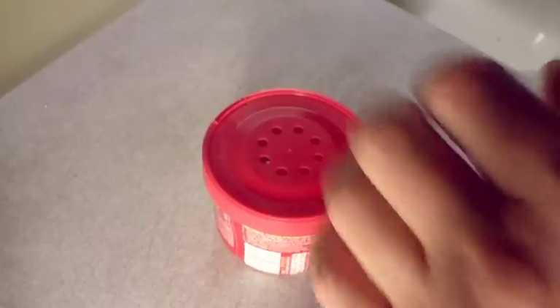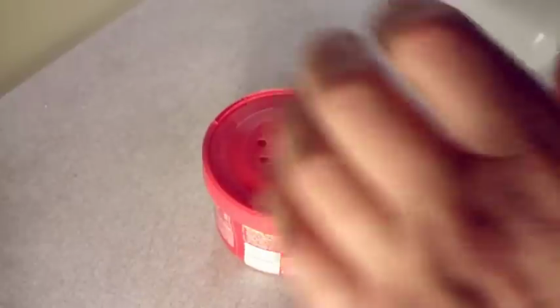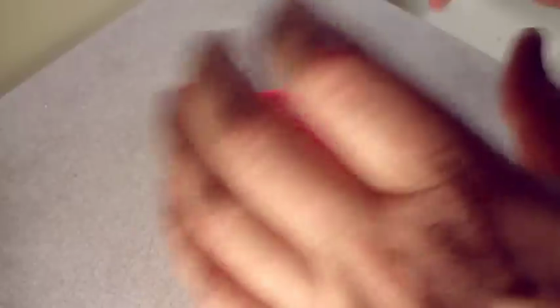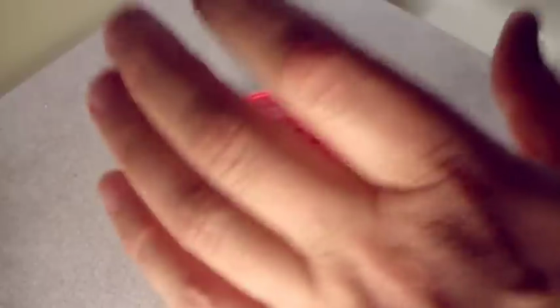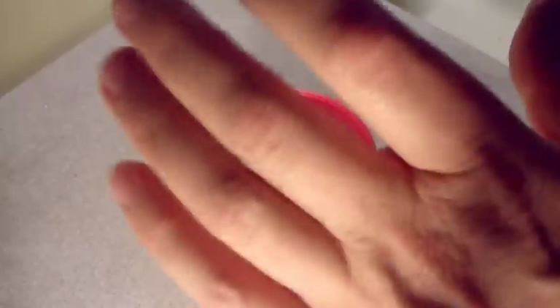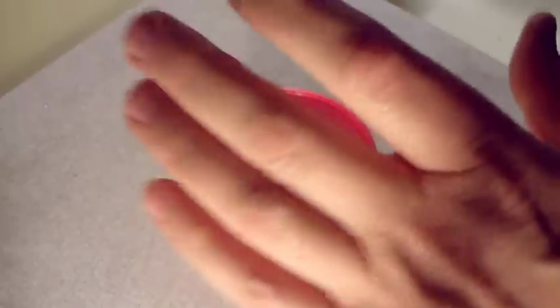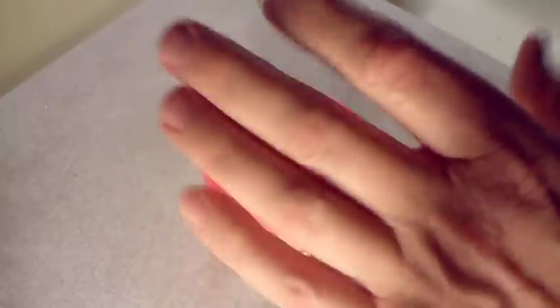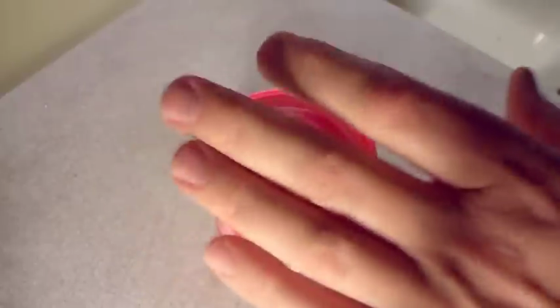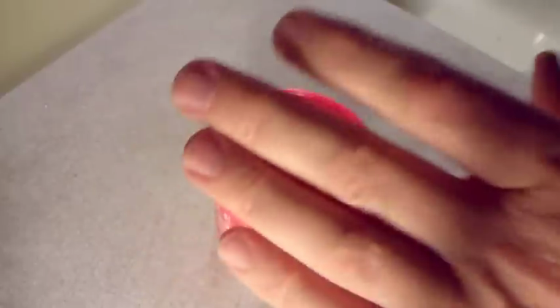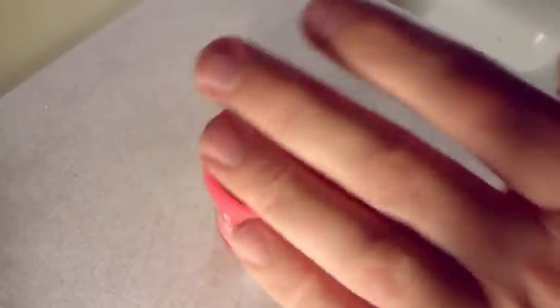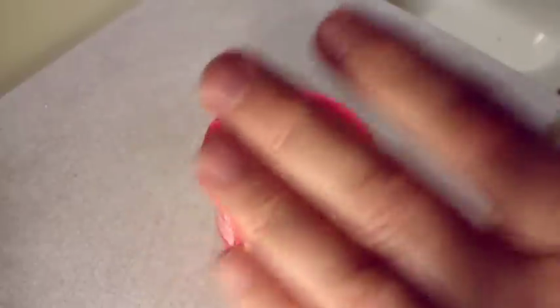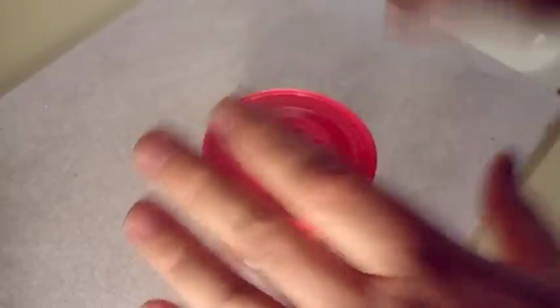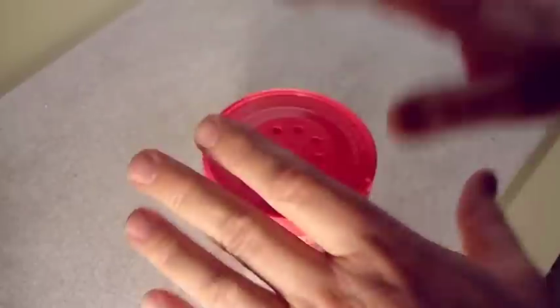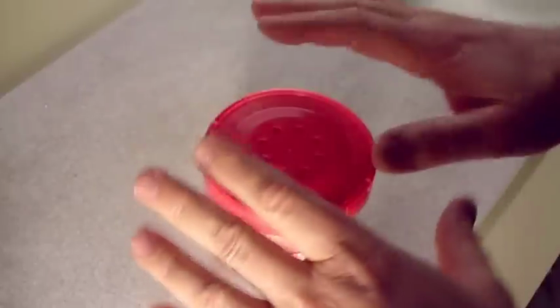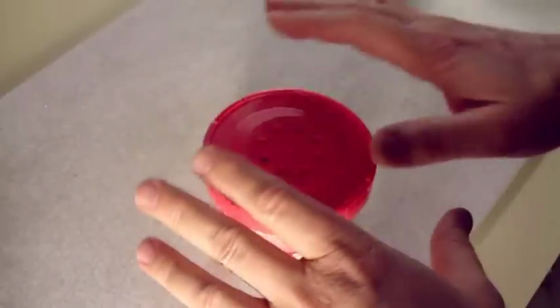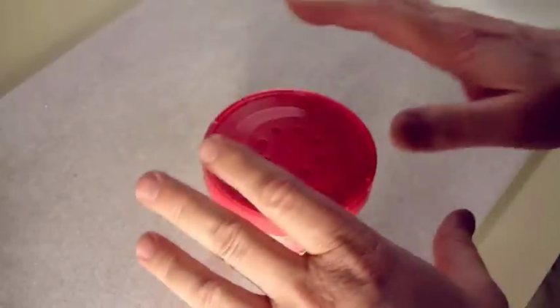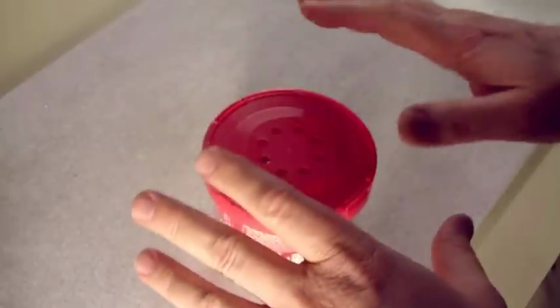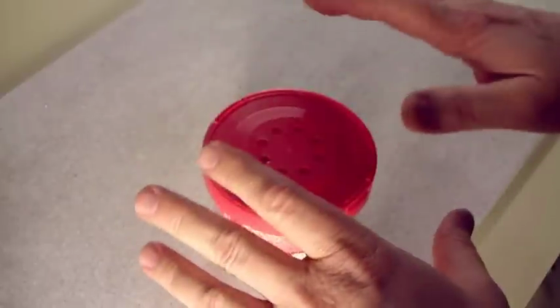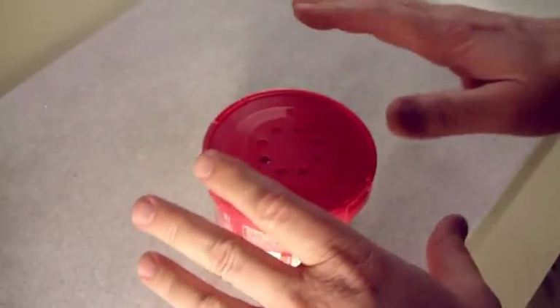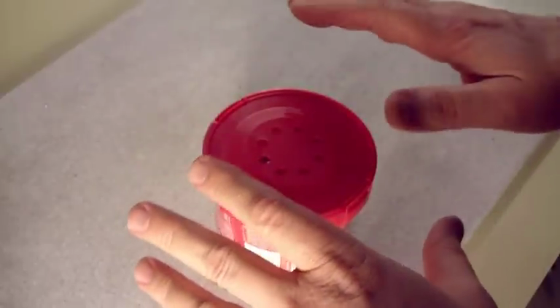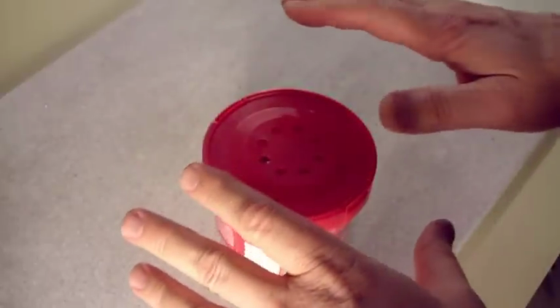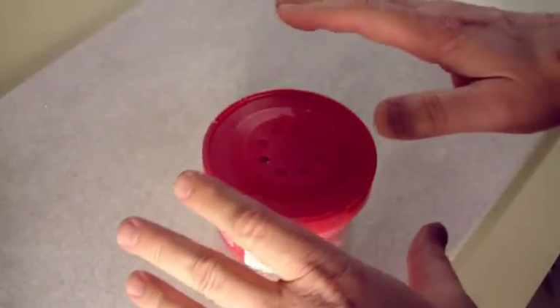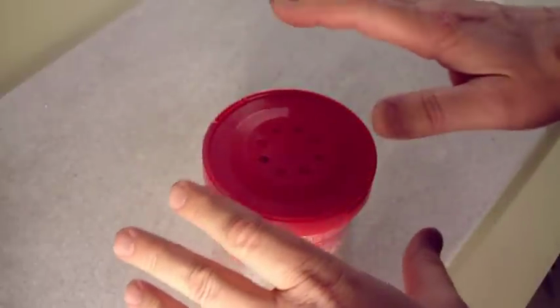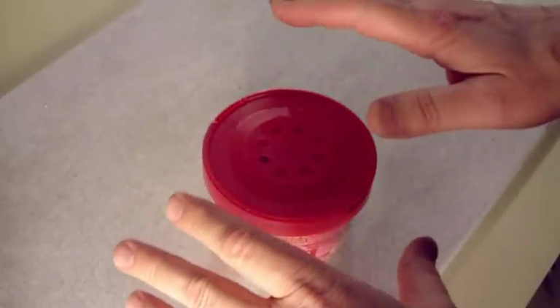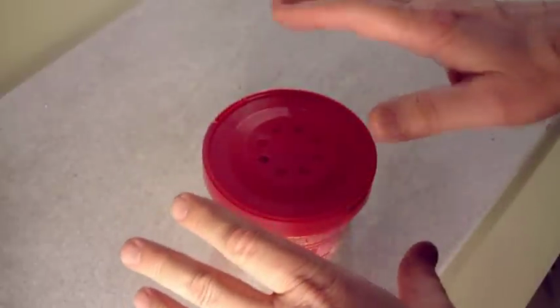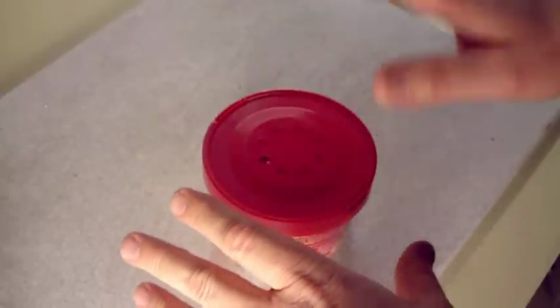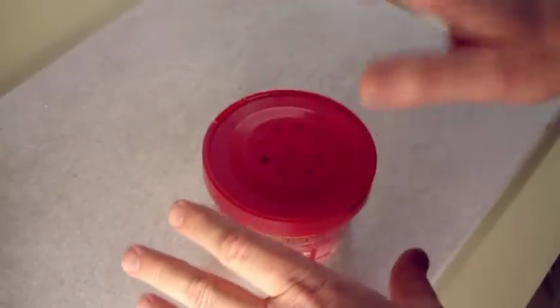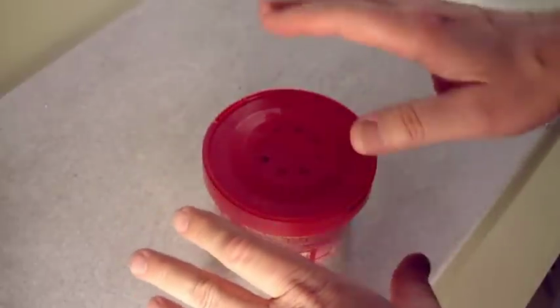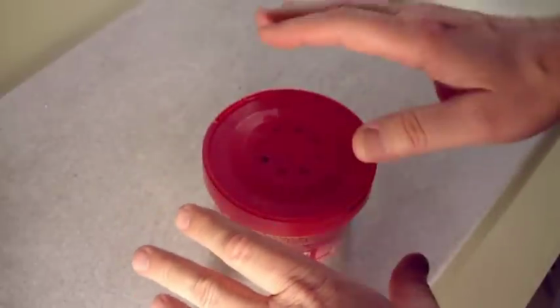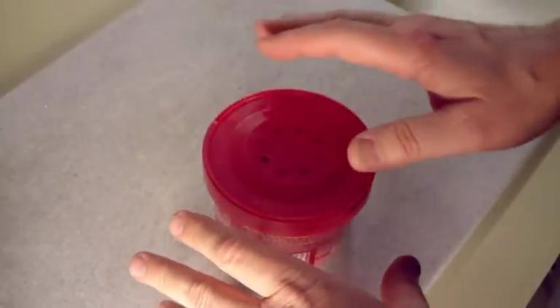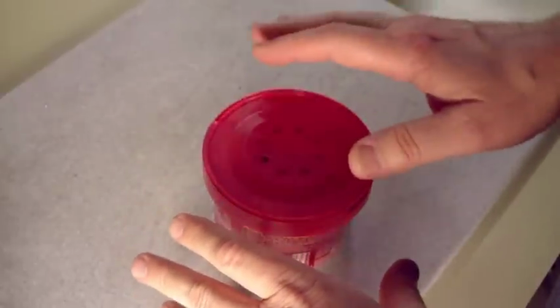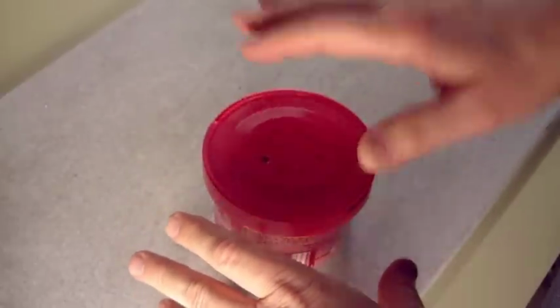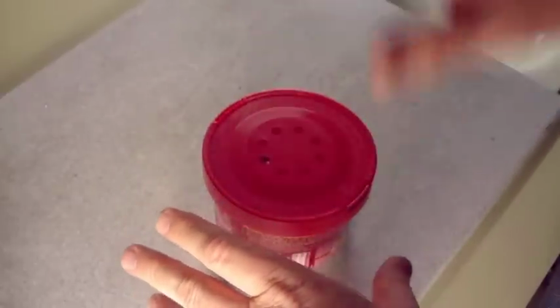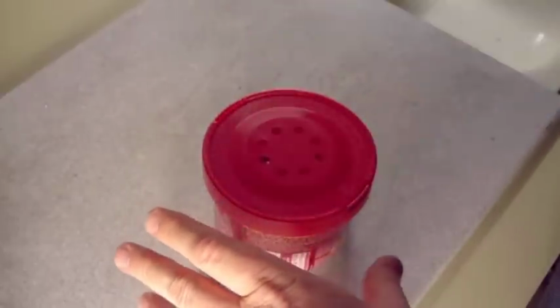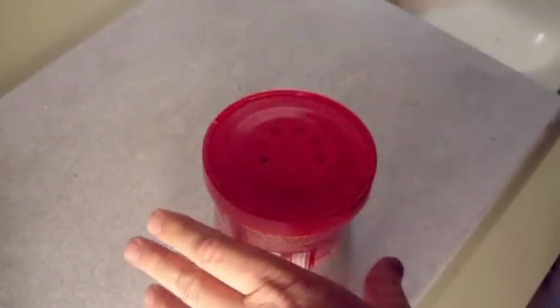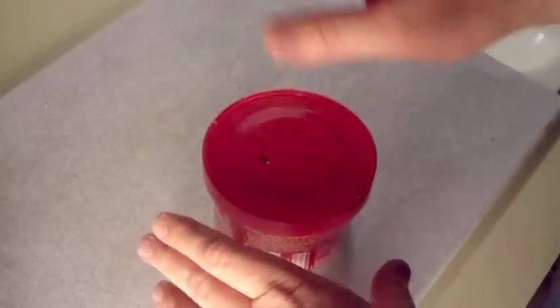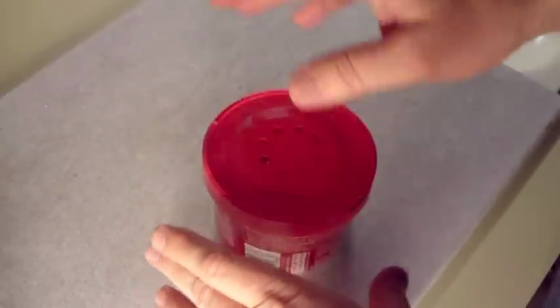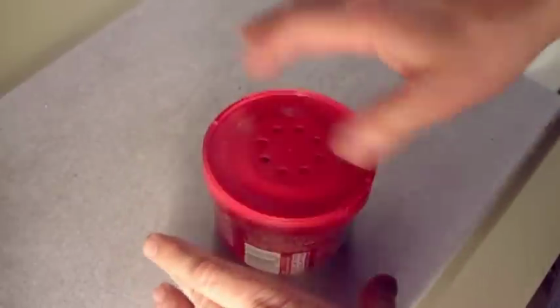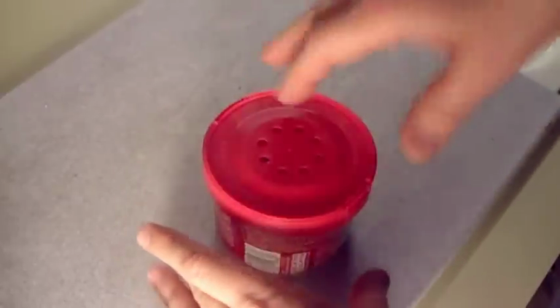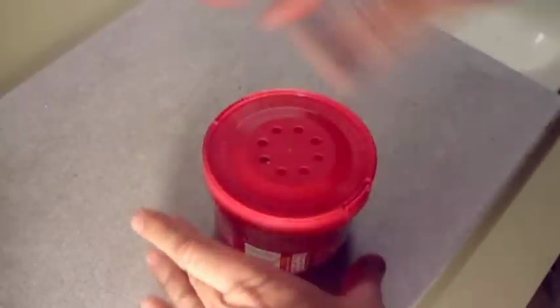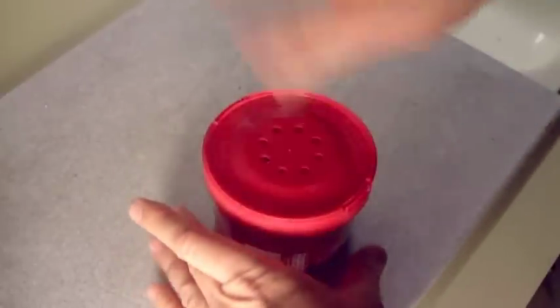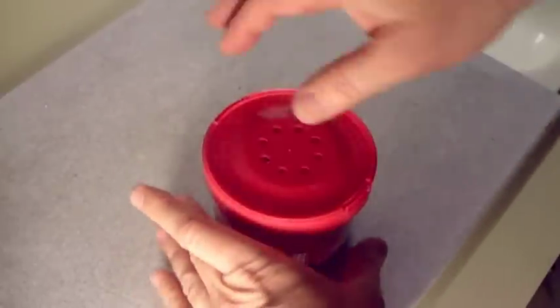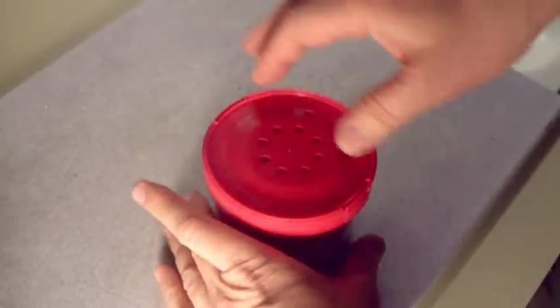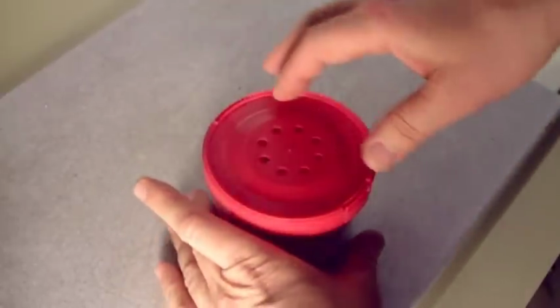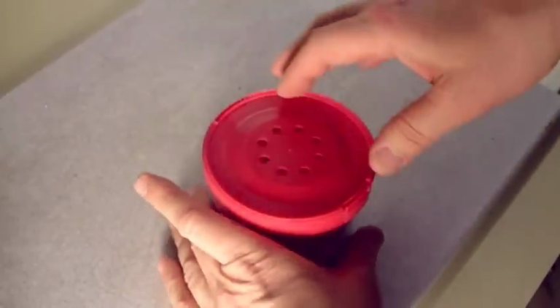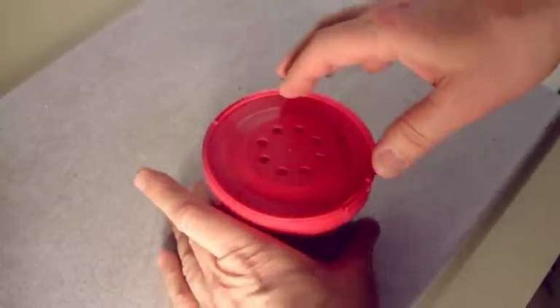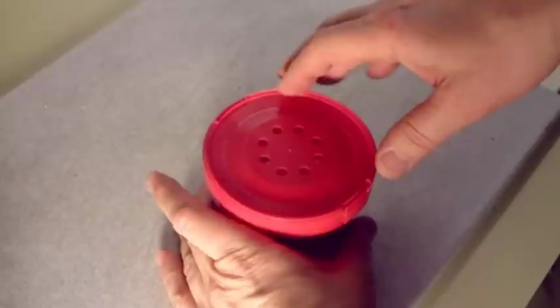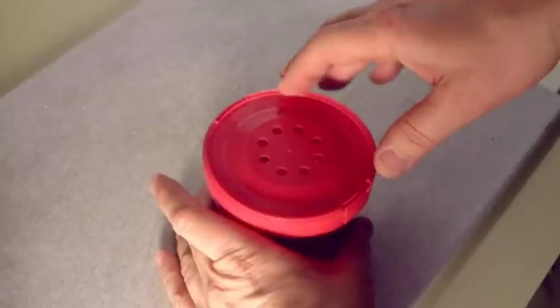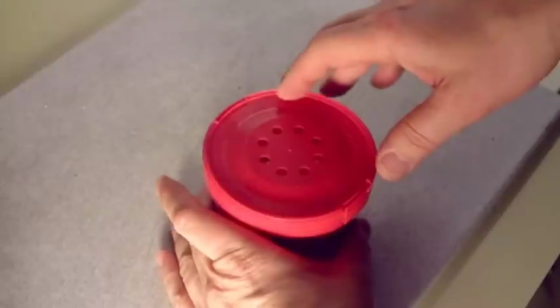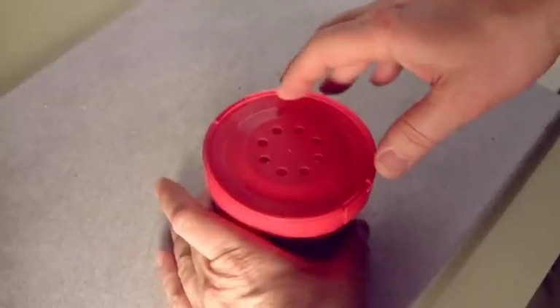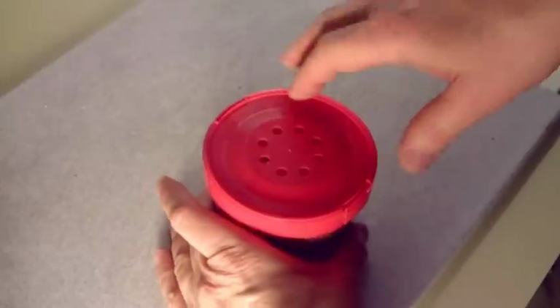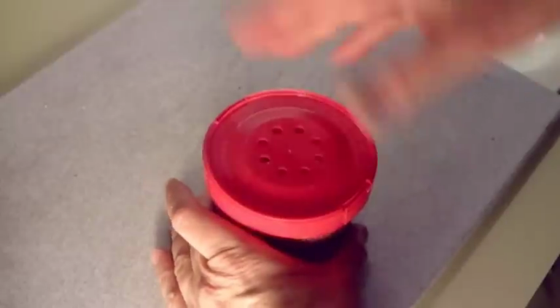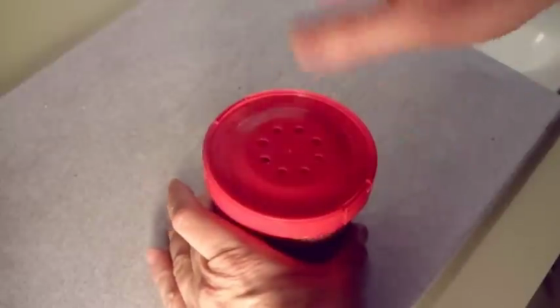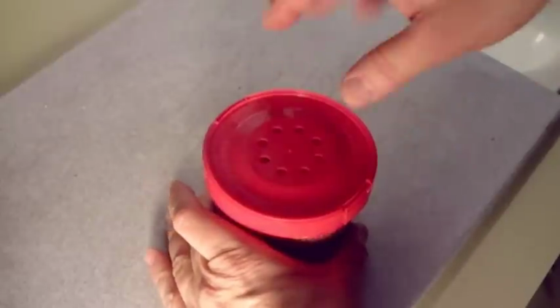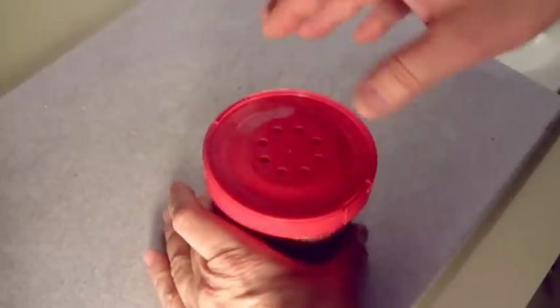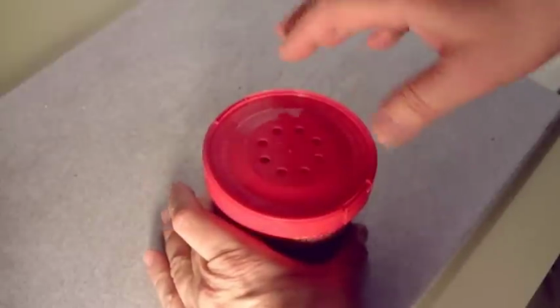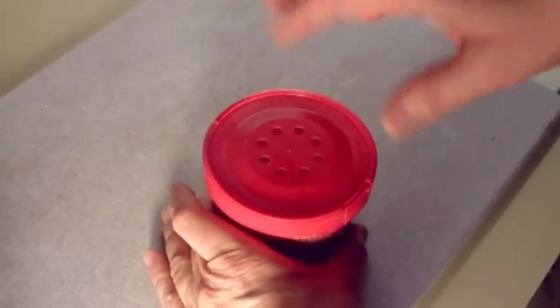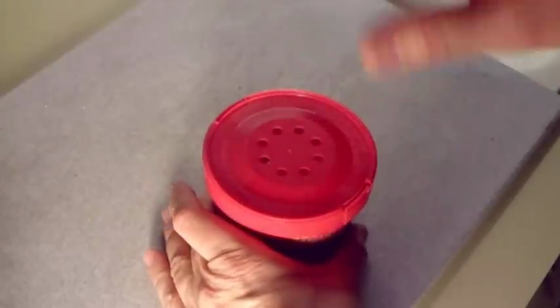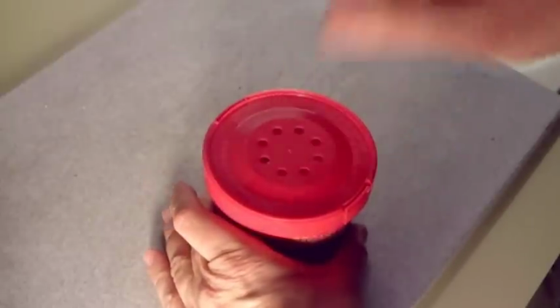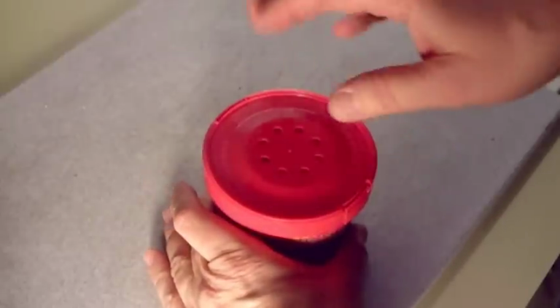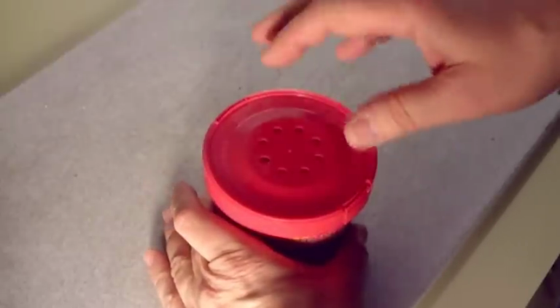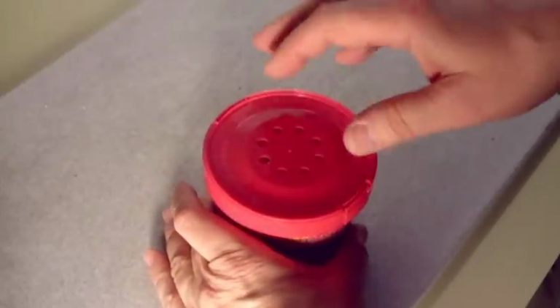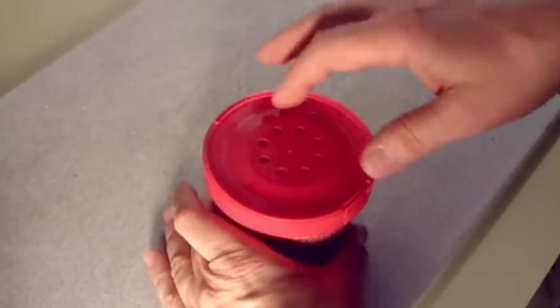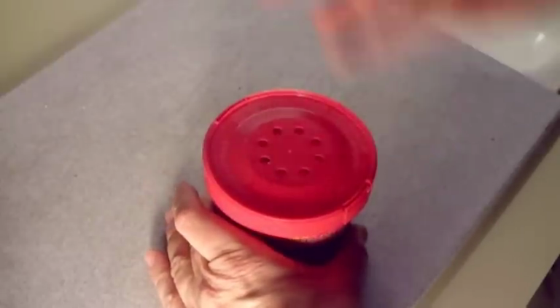This is going to be the stupidest how-to video you've ever seen, unless you like eating these microwave soup bowls like I do.